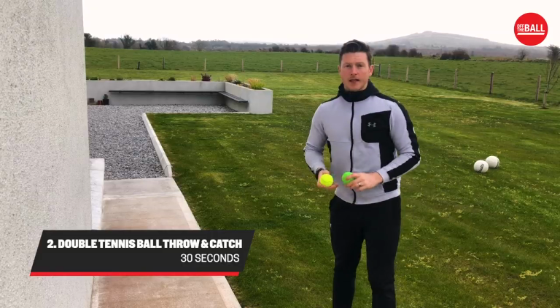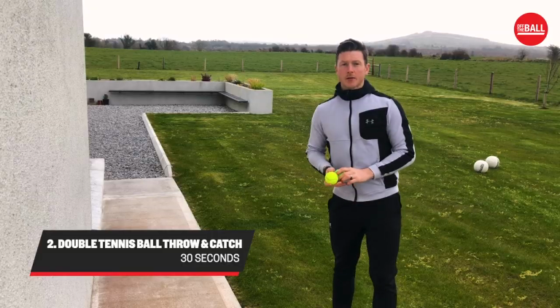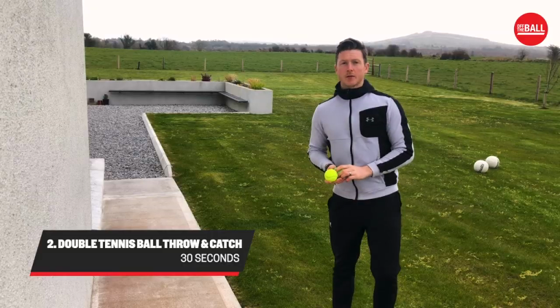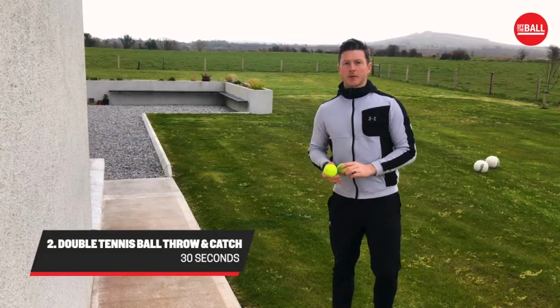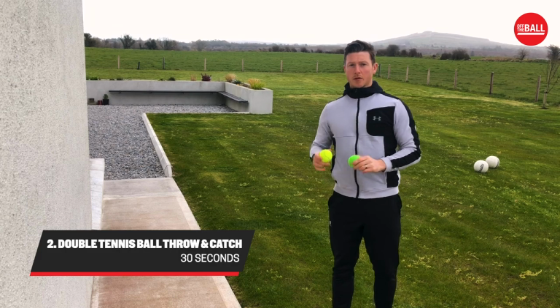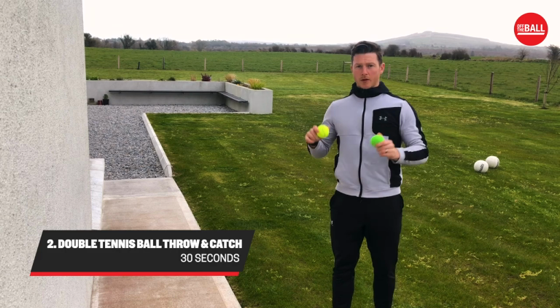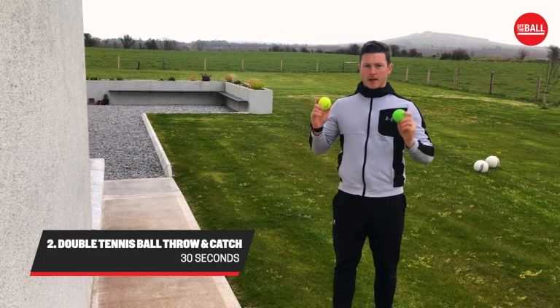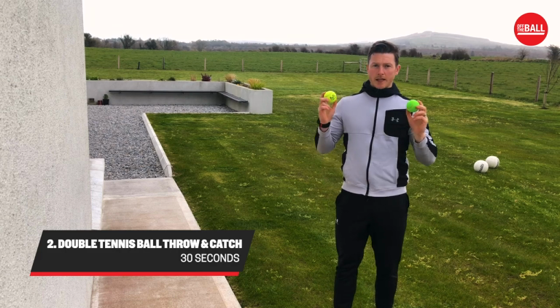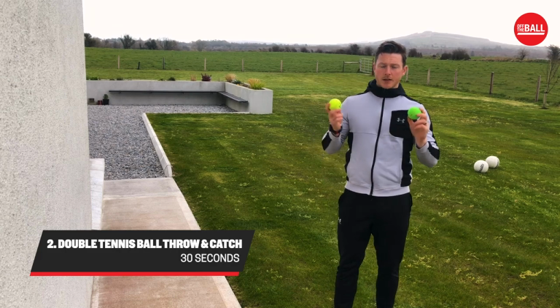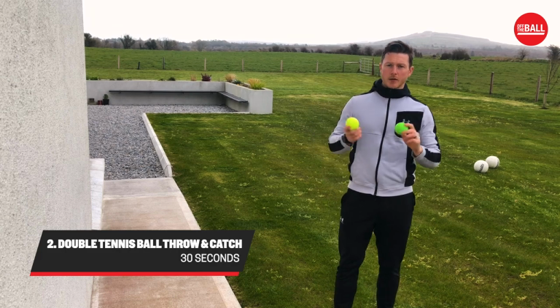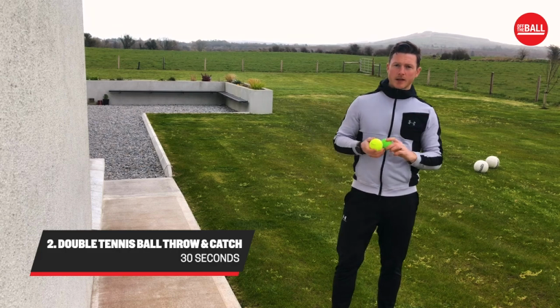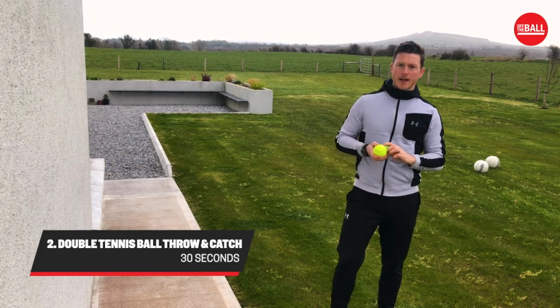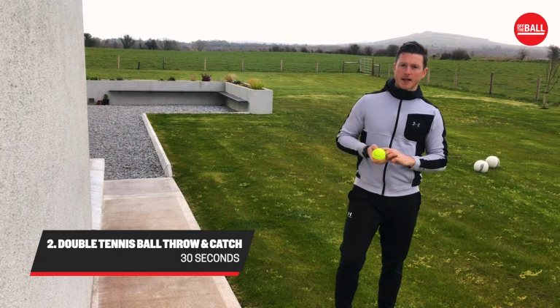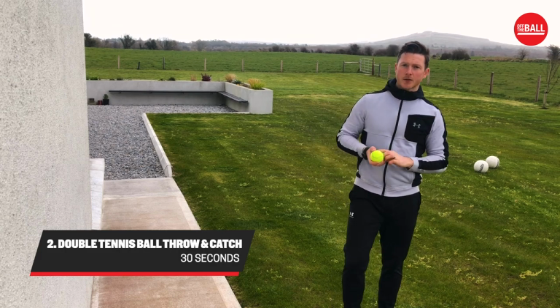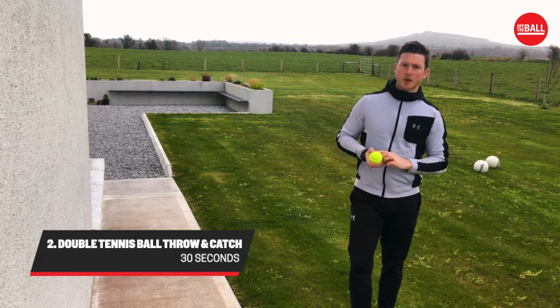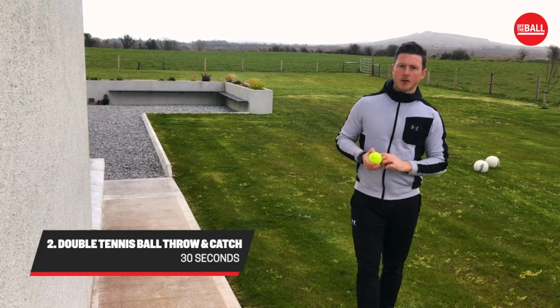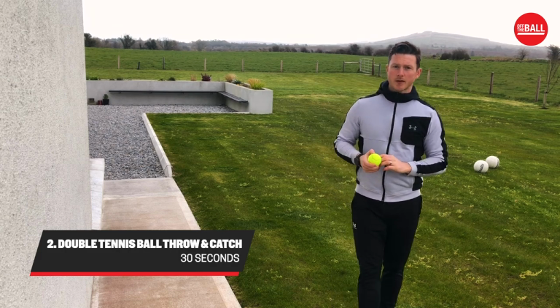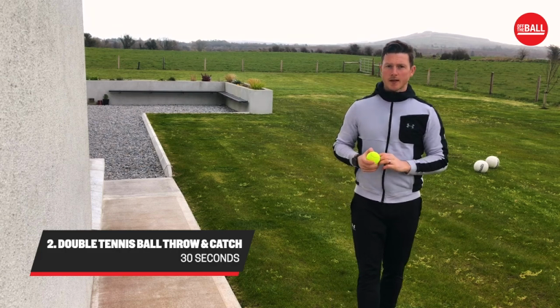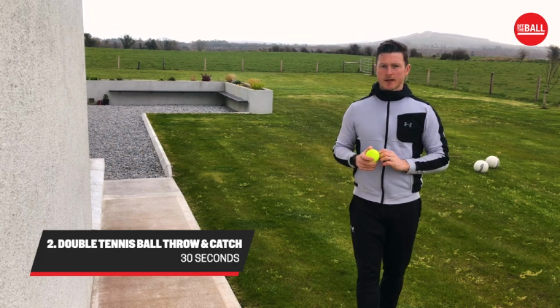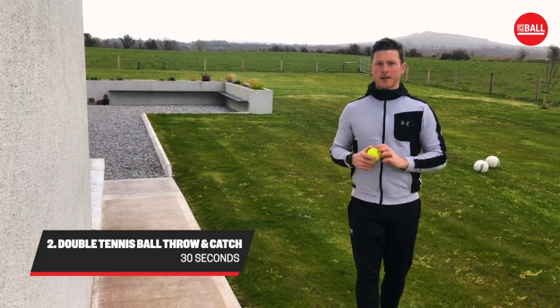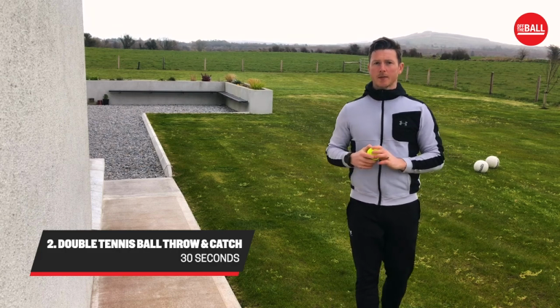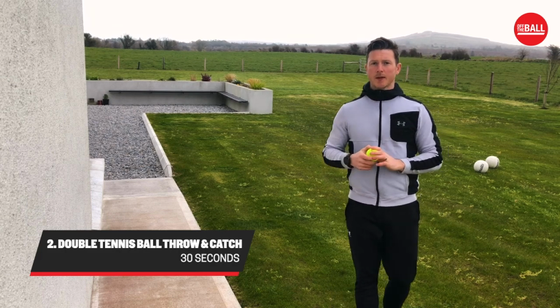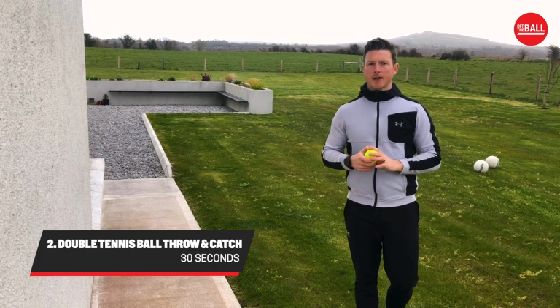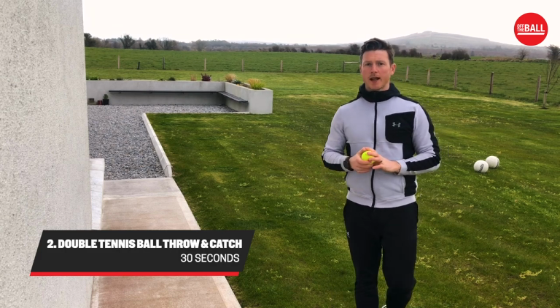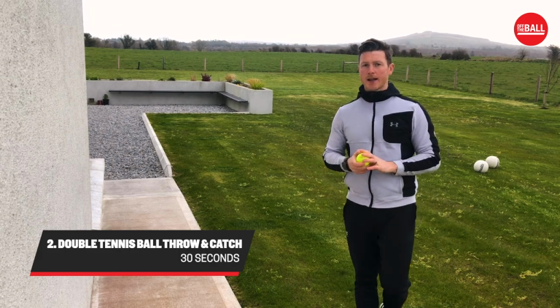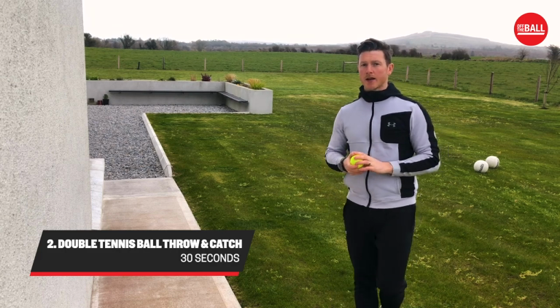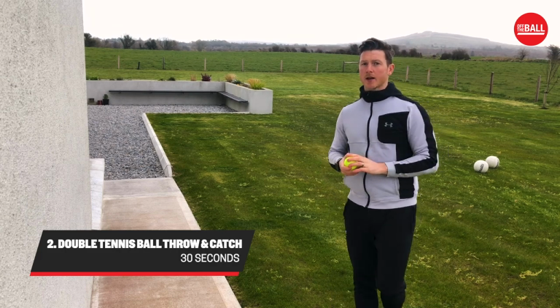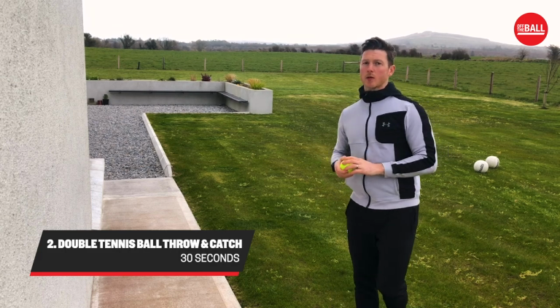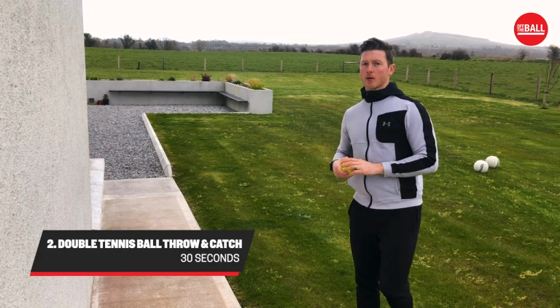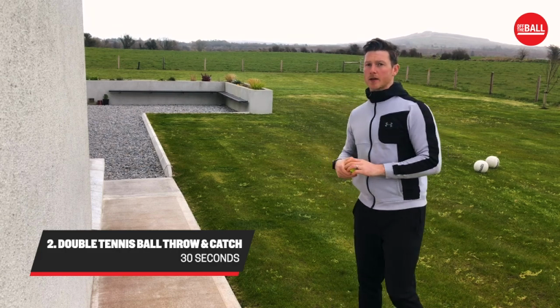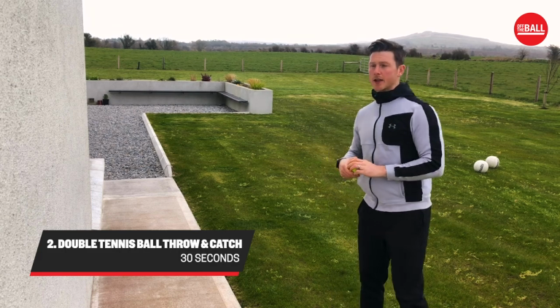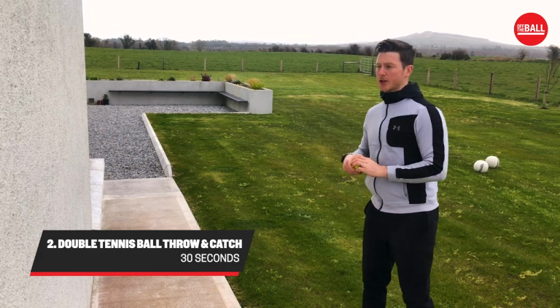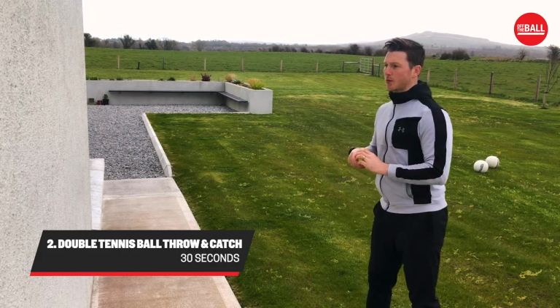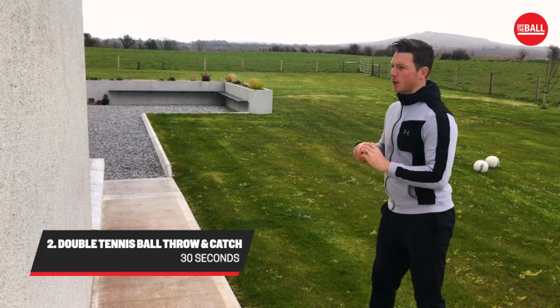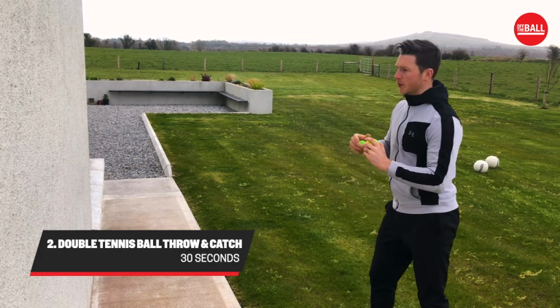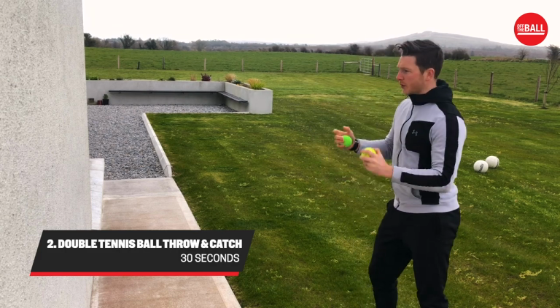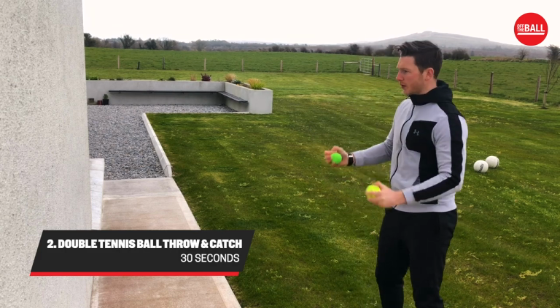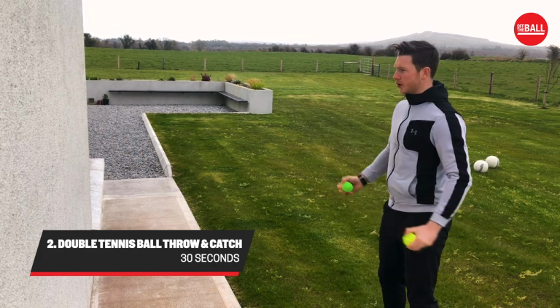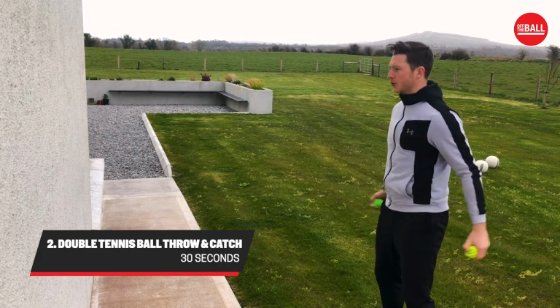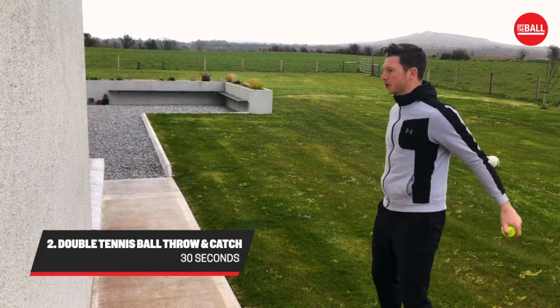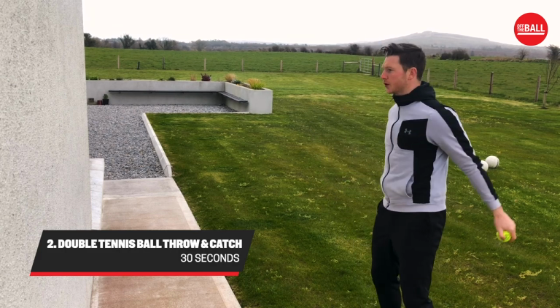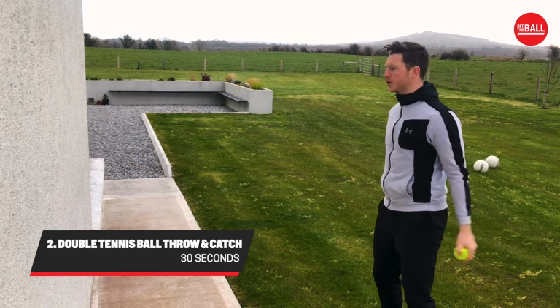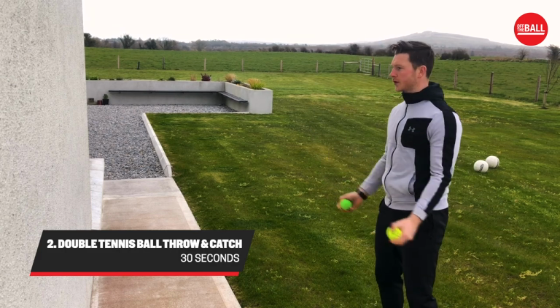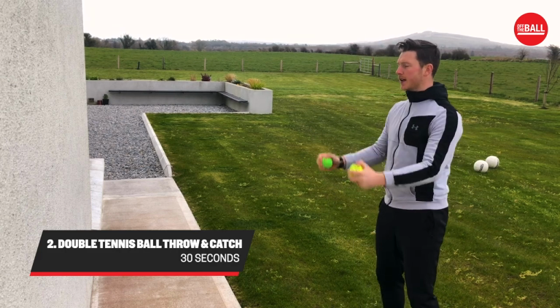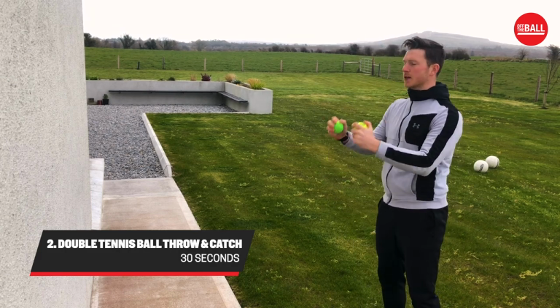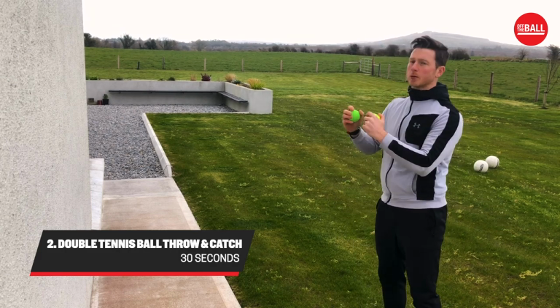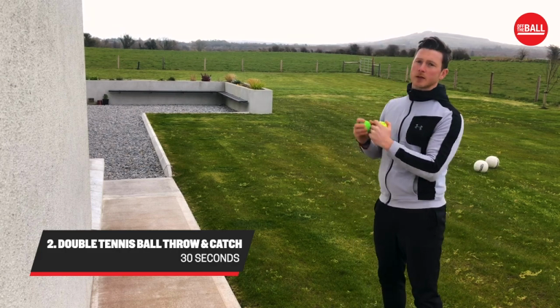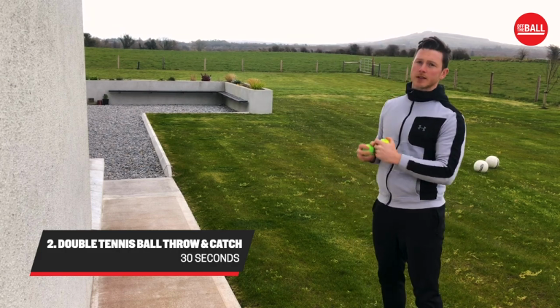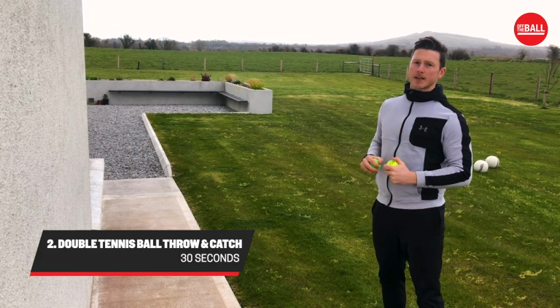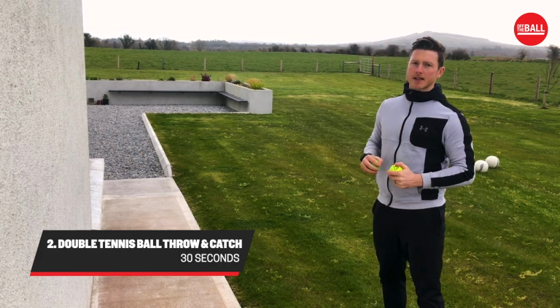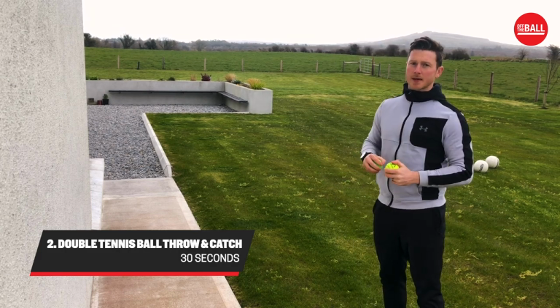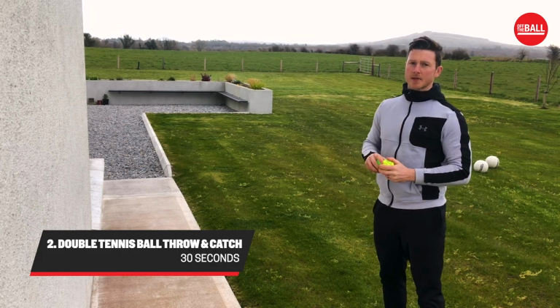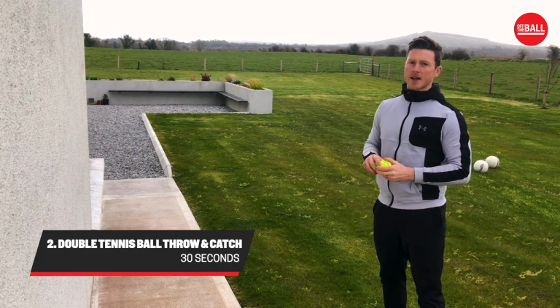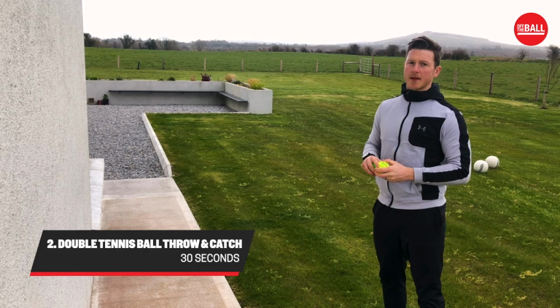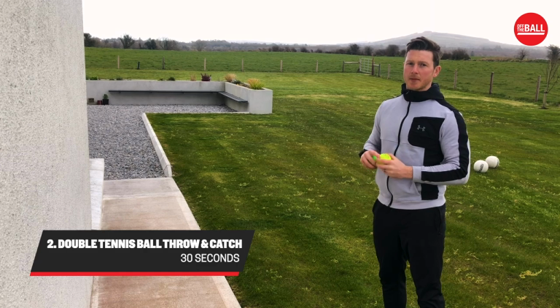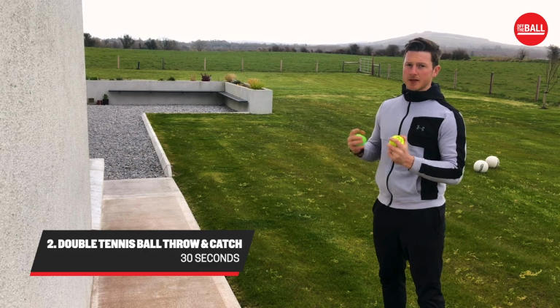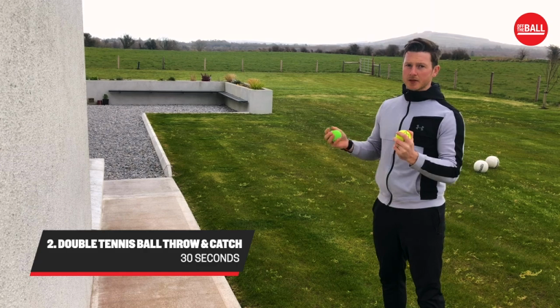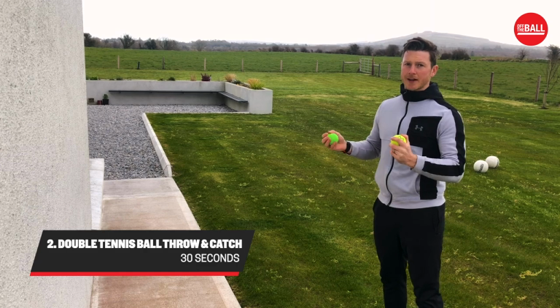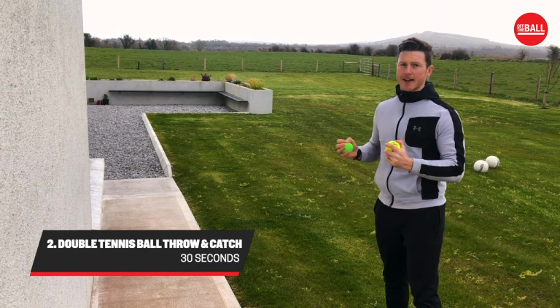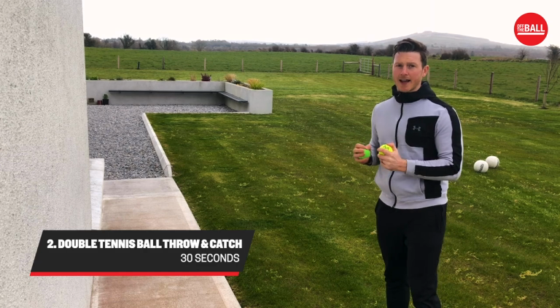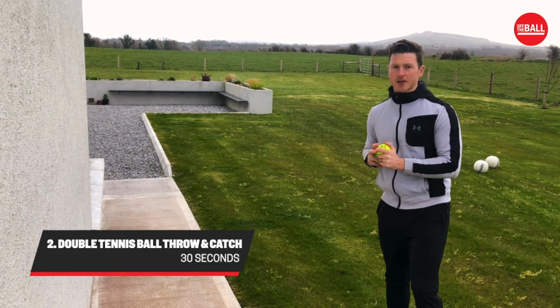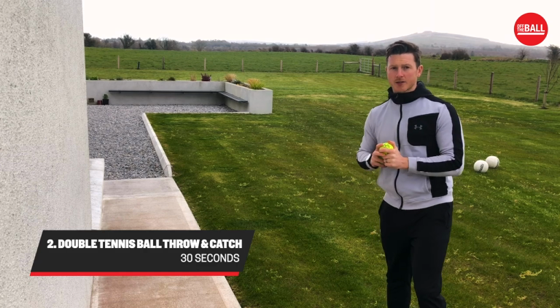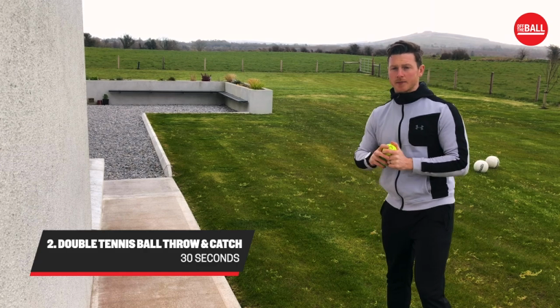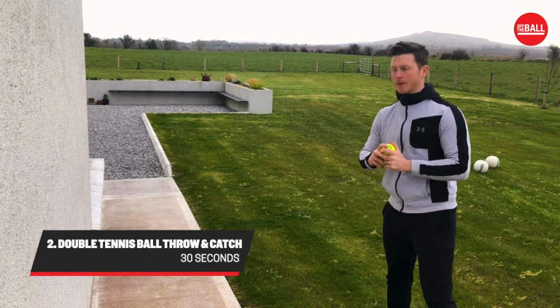Next one, you're going to need two tennis balls. Simple hand-eye coordination — you throw two tennis balls at the same time and try and catch them.